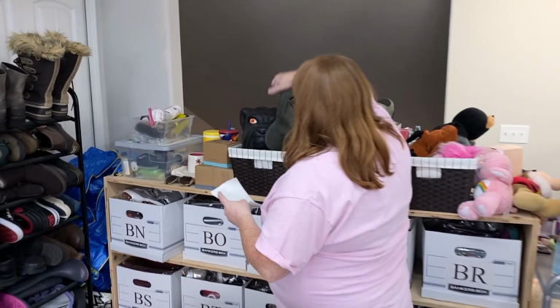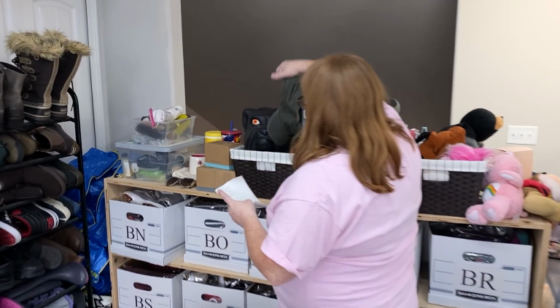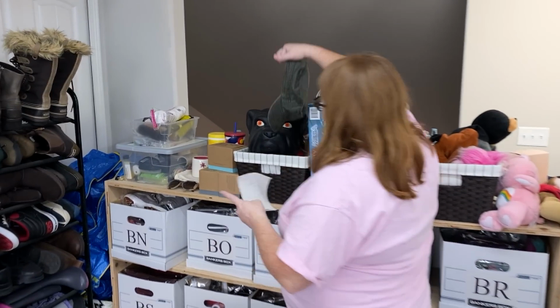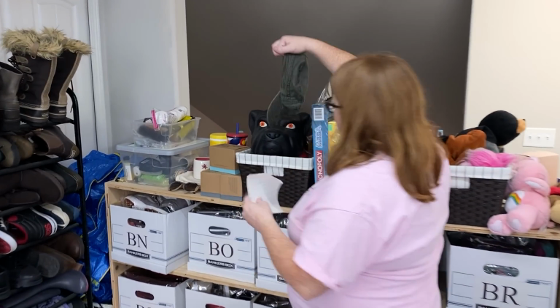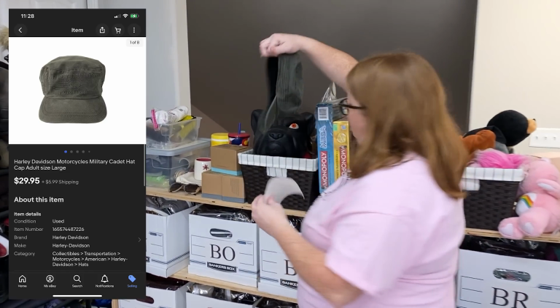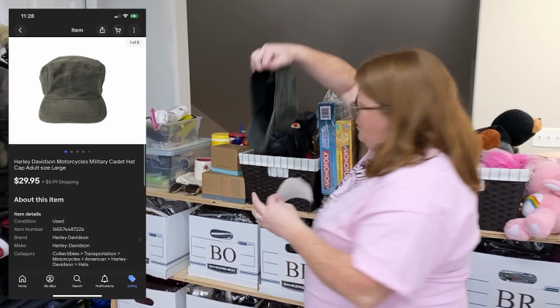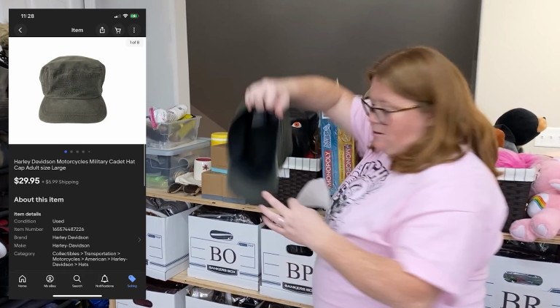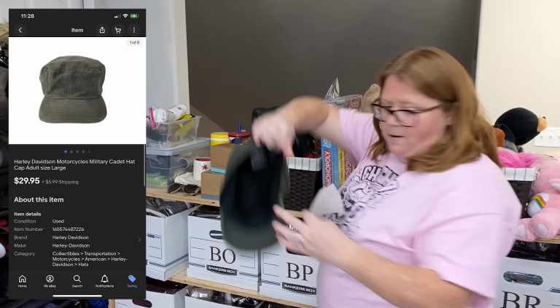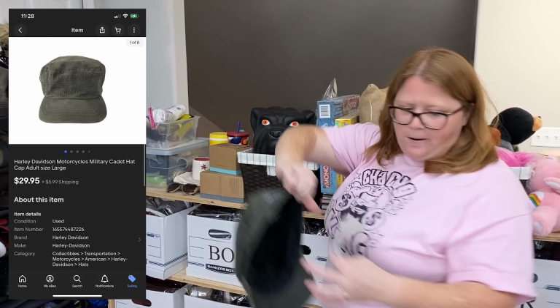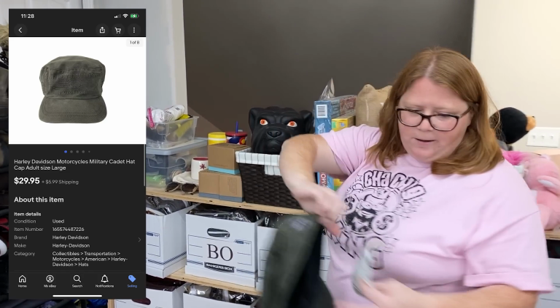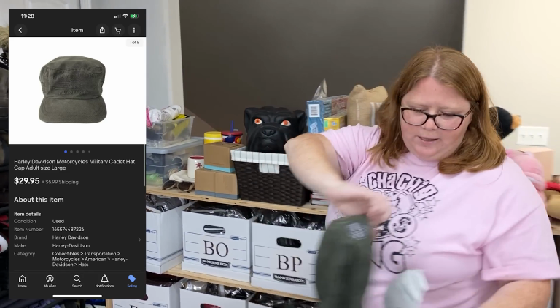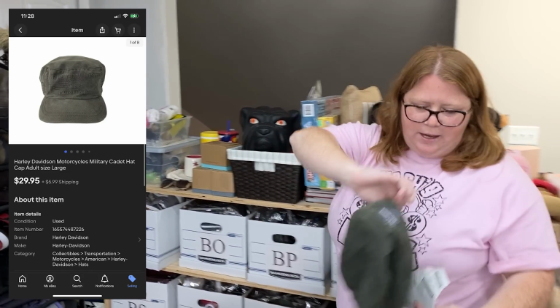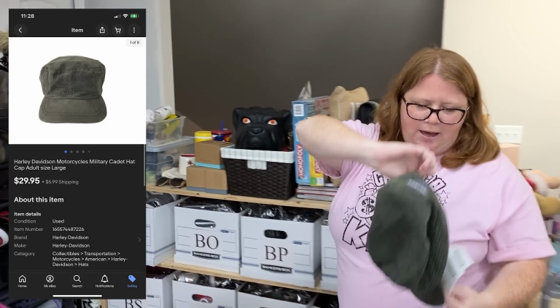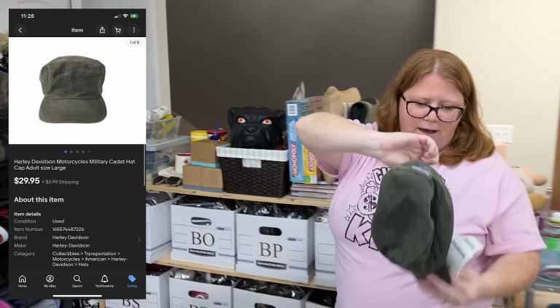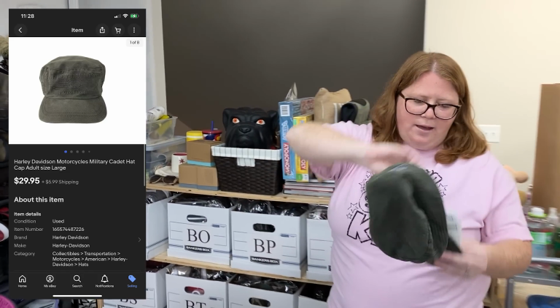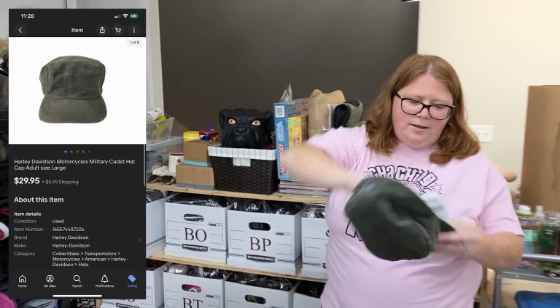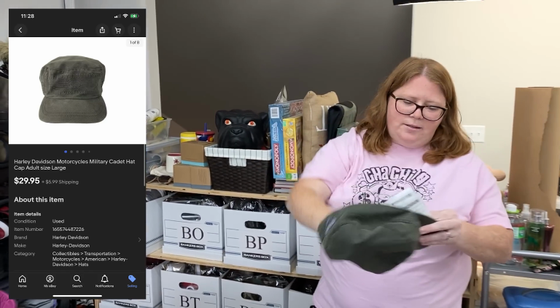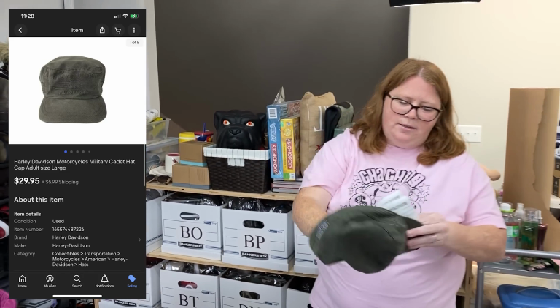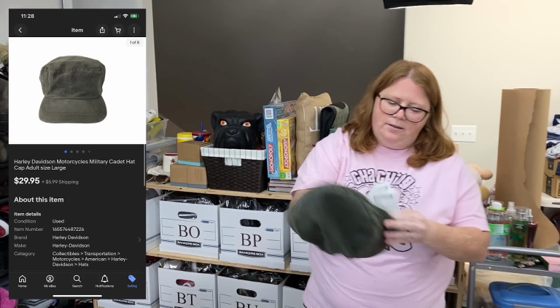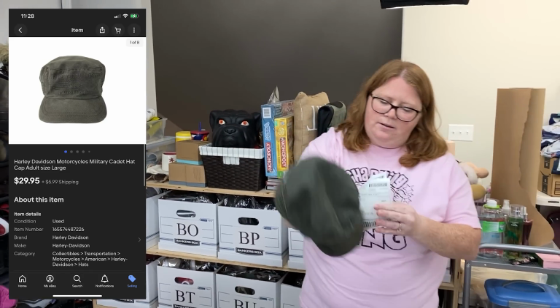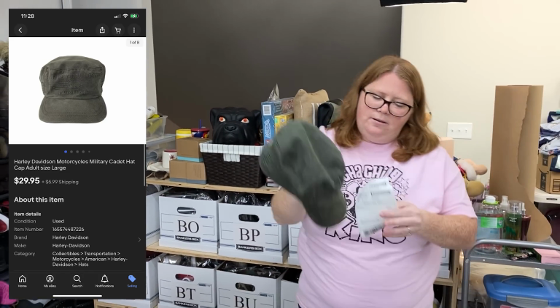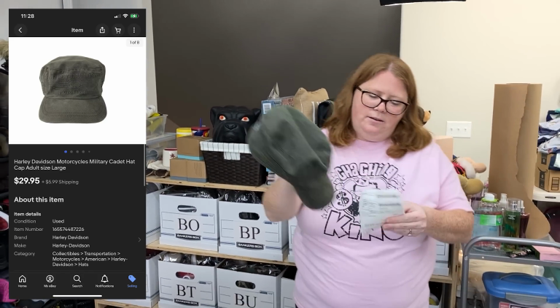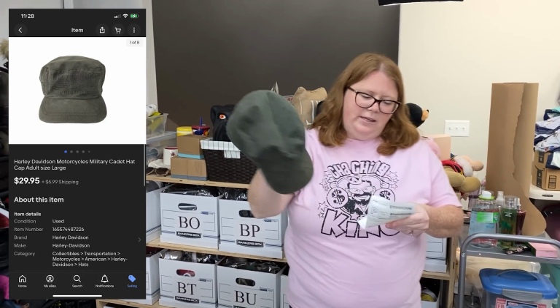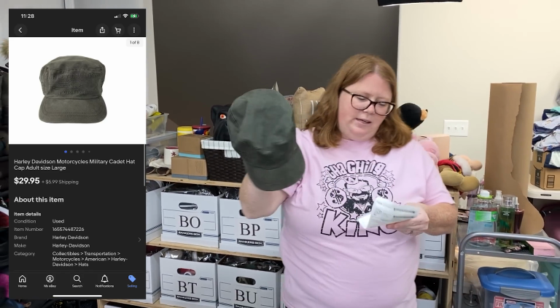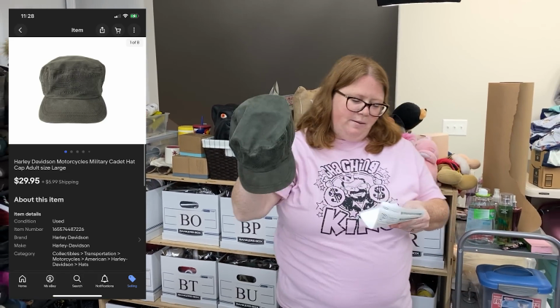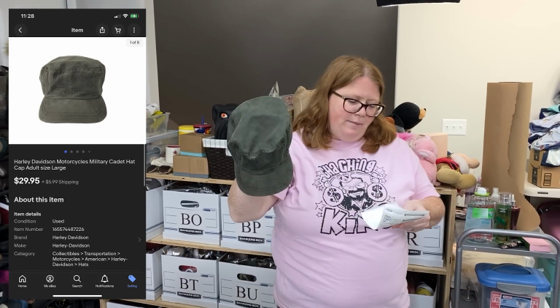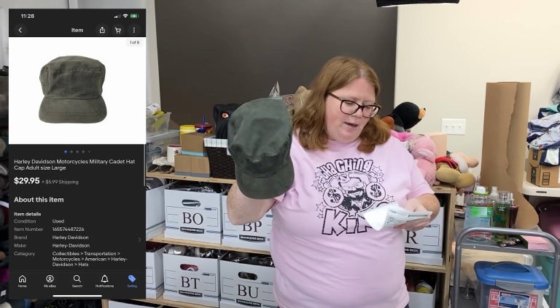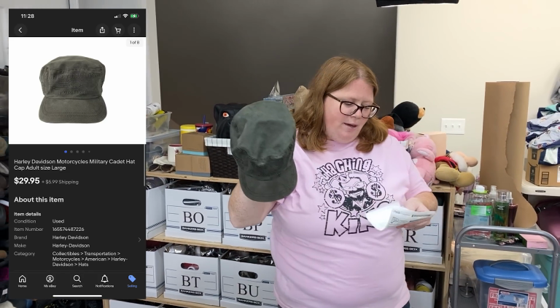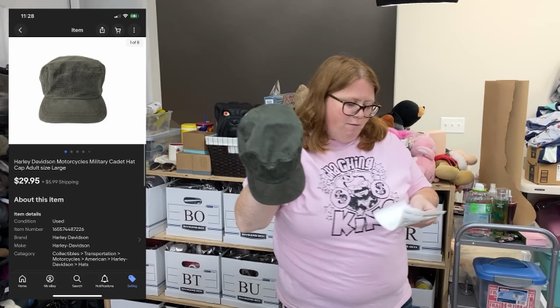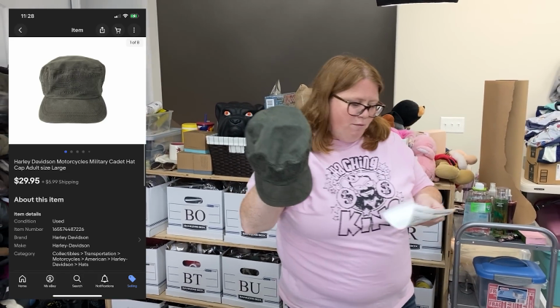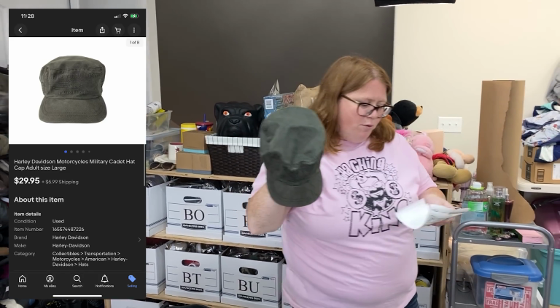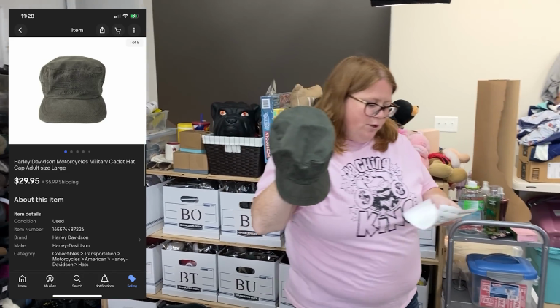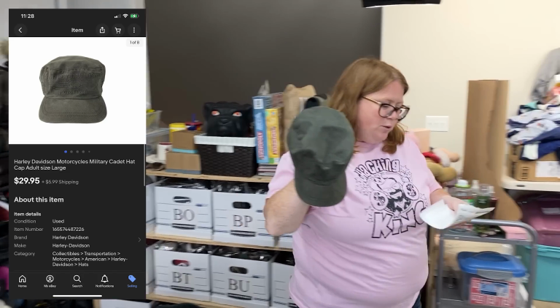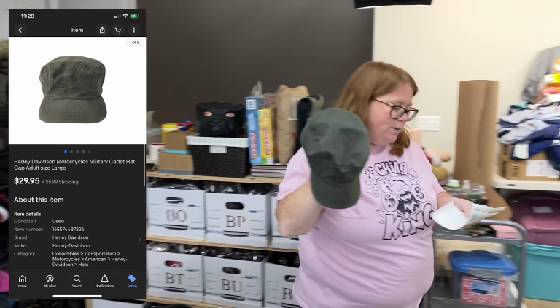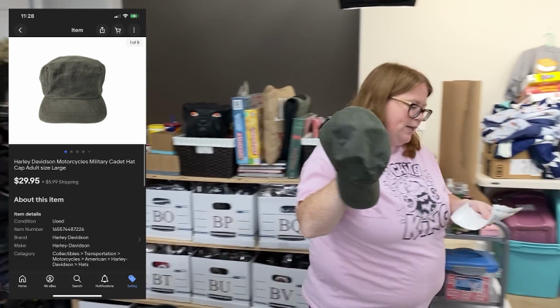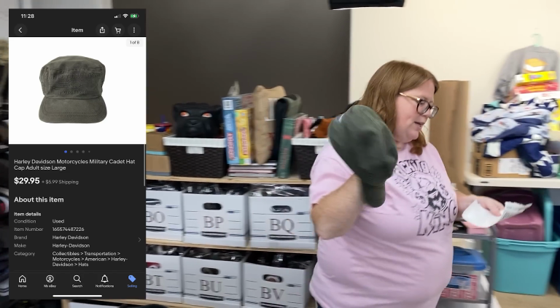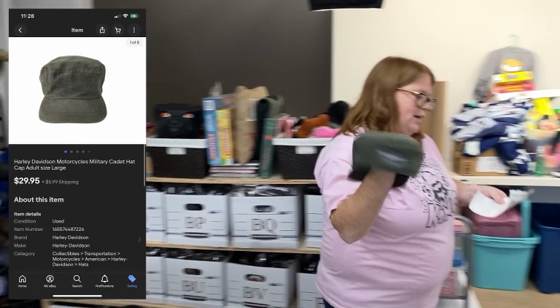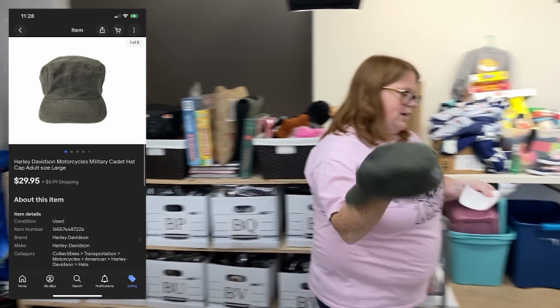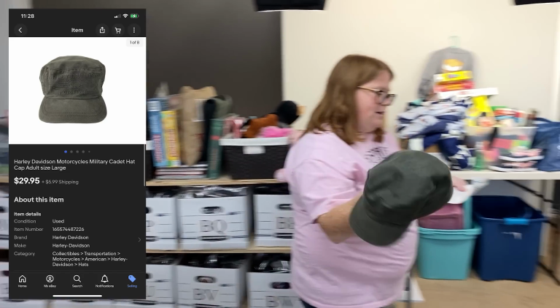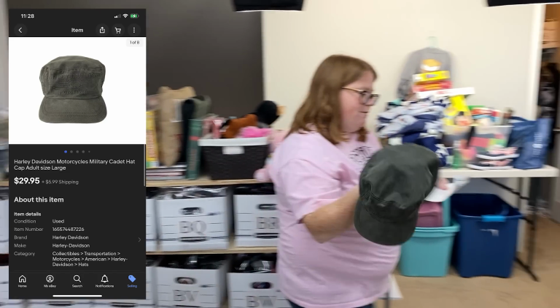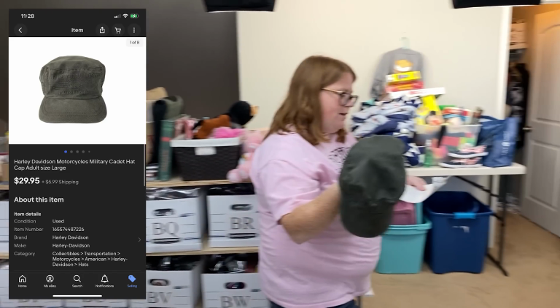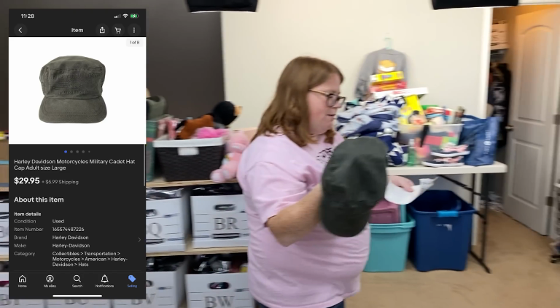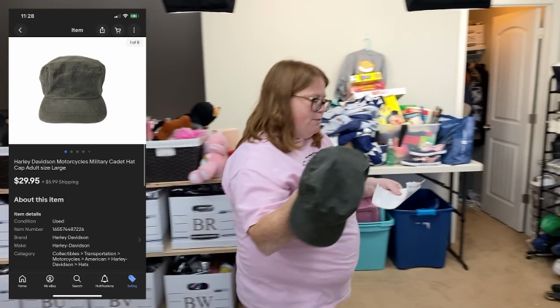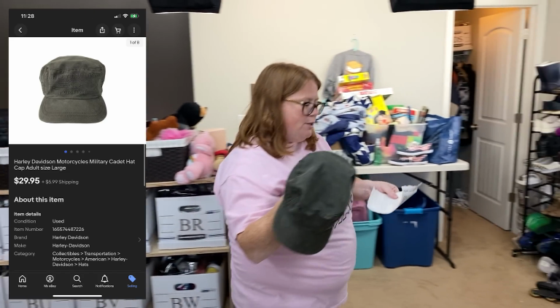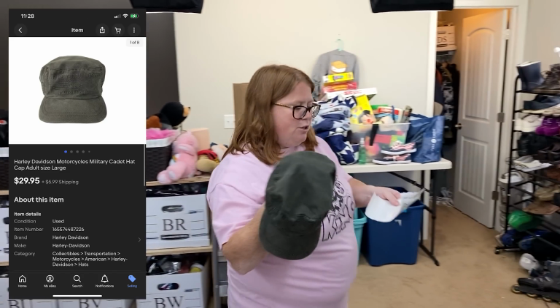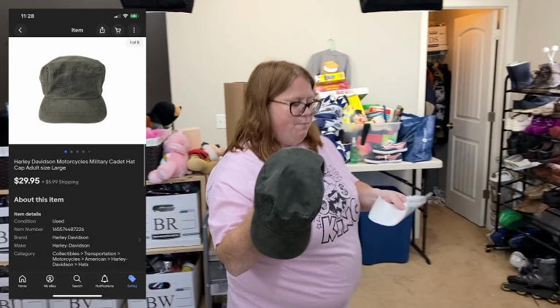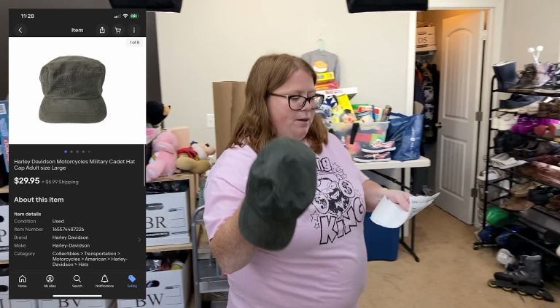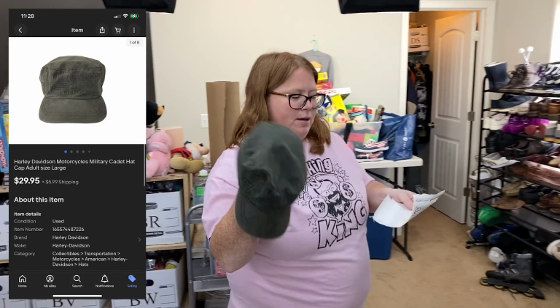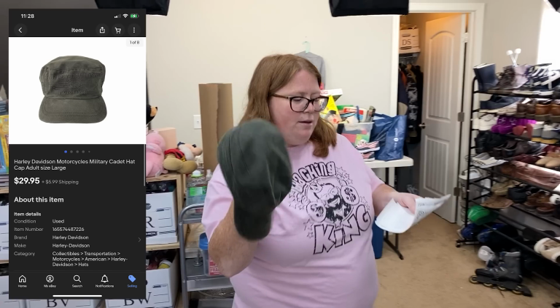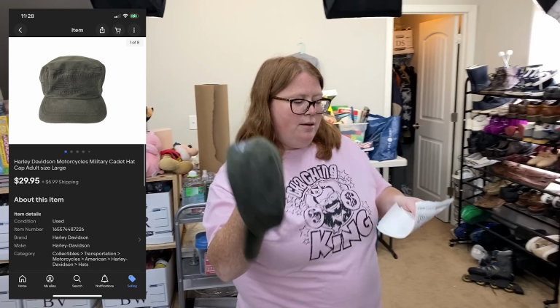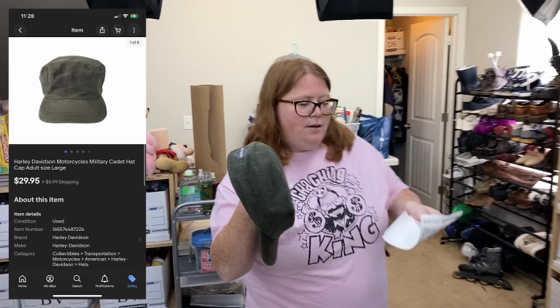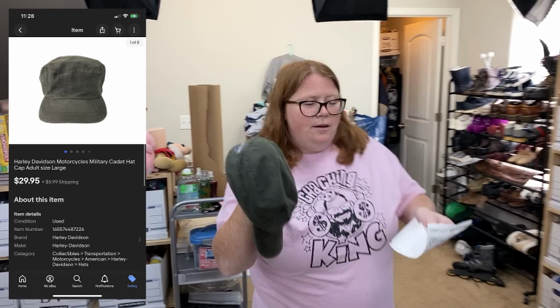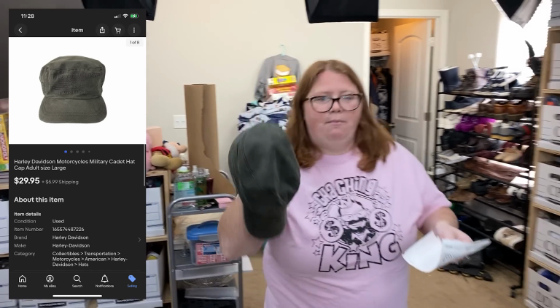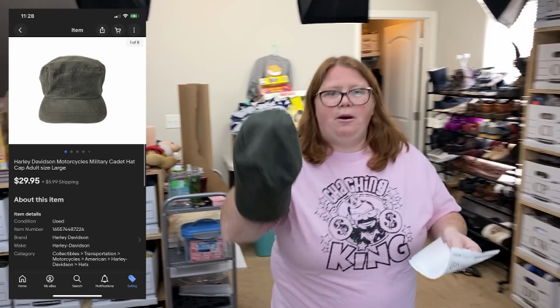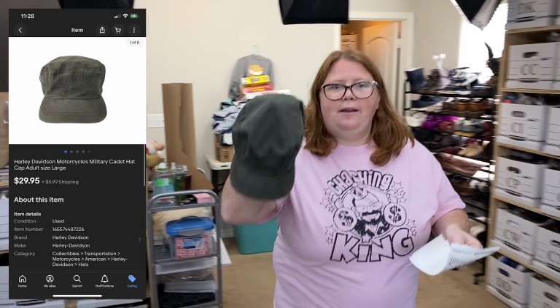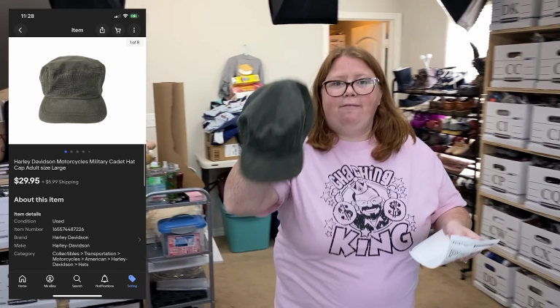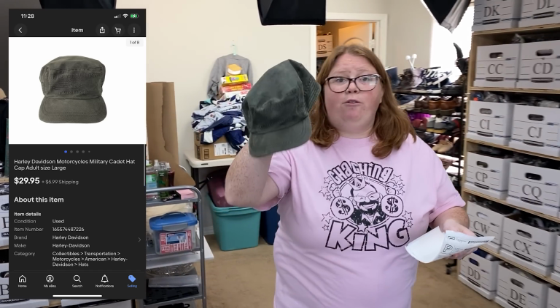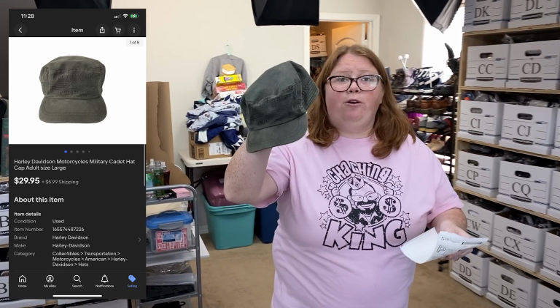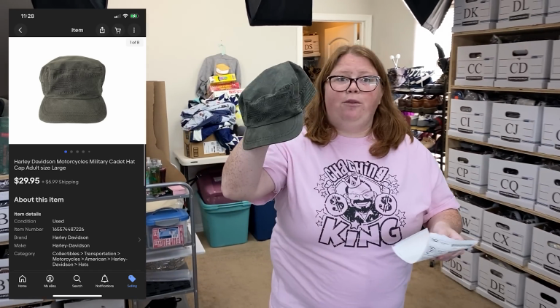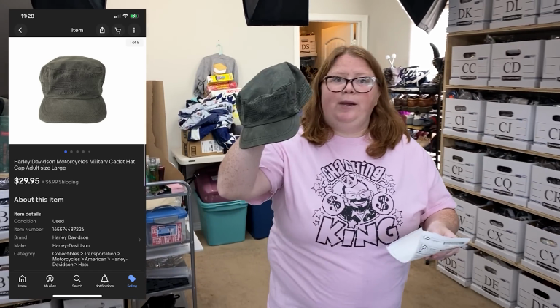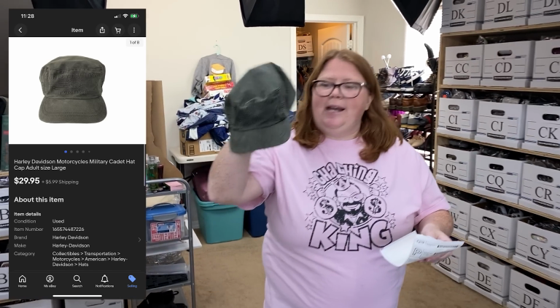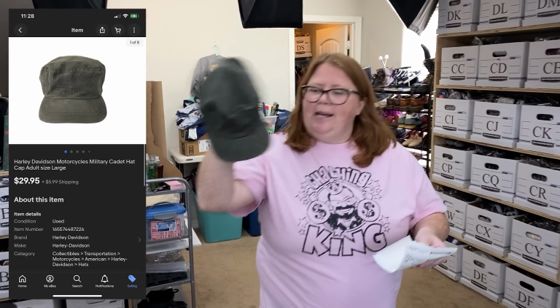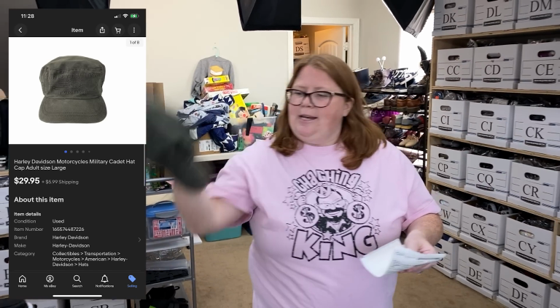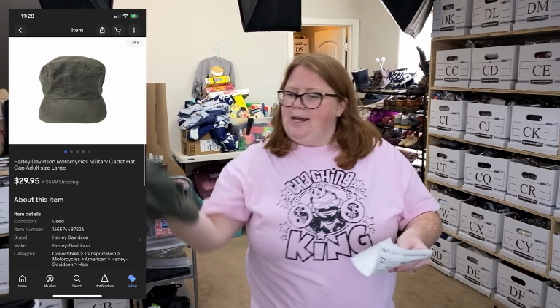I sold this Harley hat on eBay for $29.95 plus shipping — bought it for $3.99.